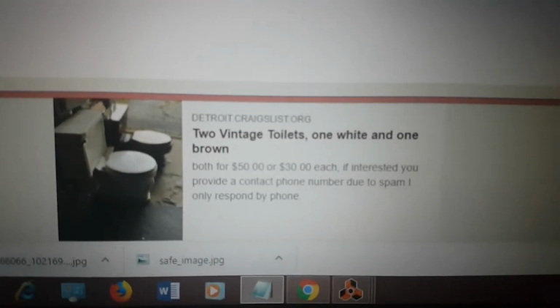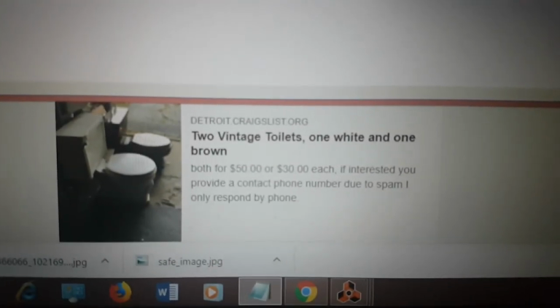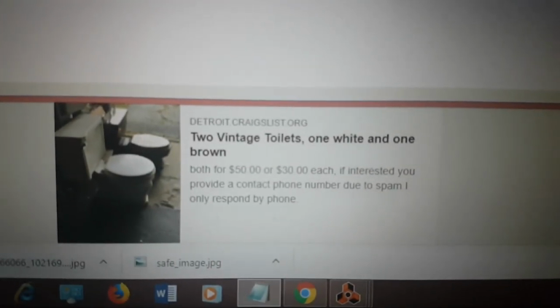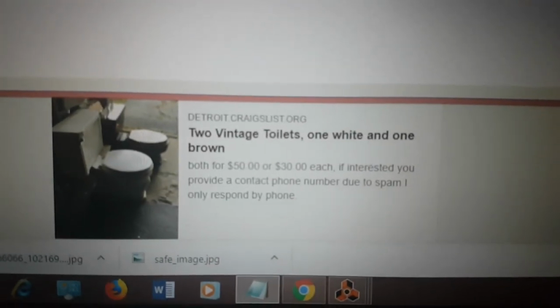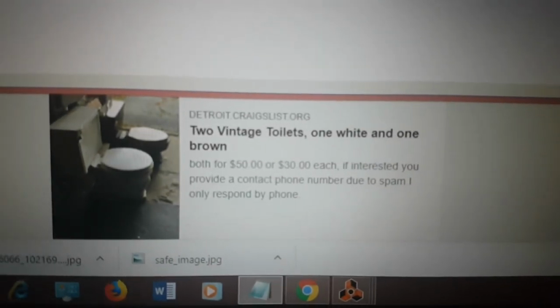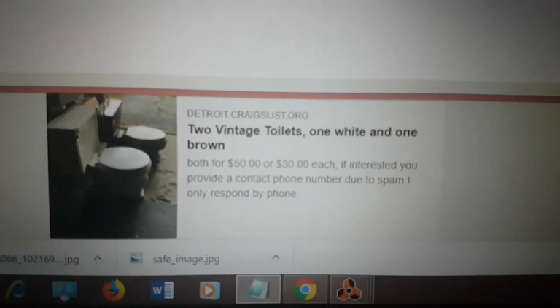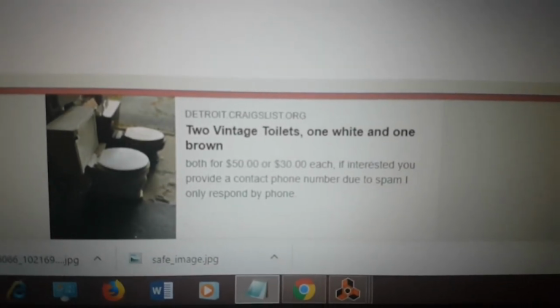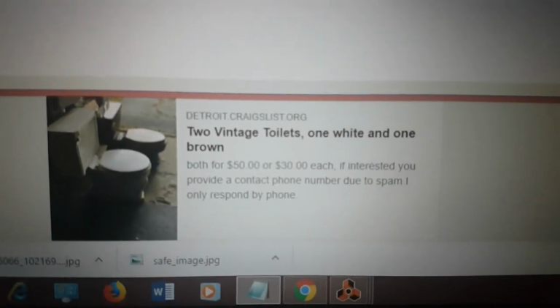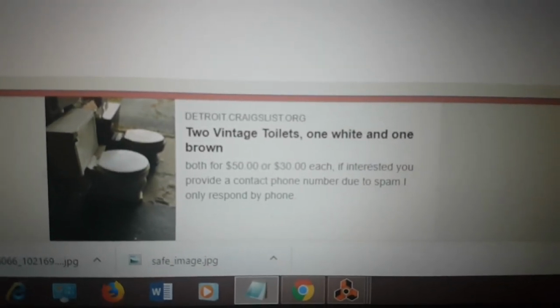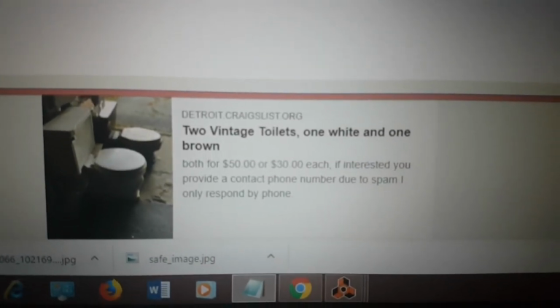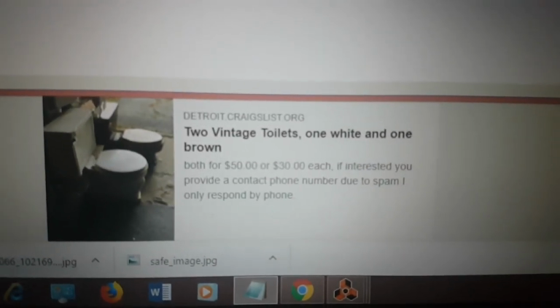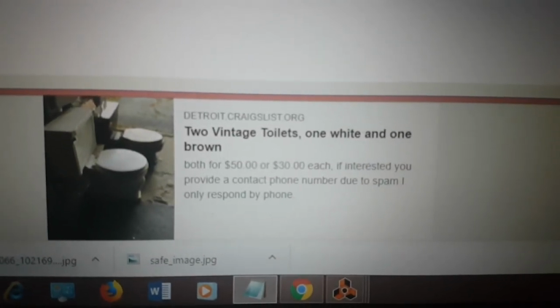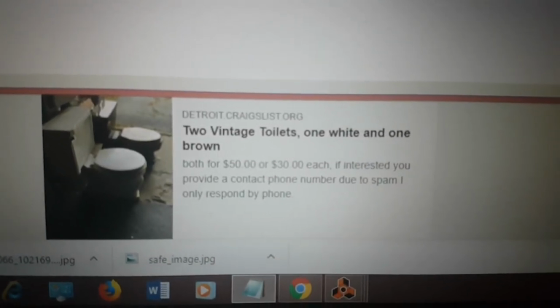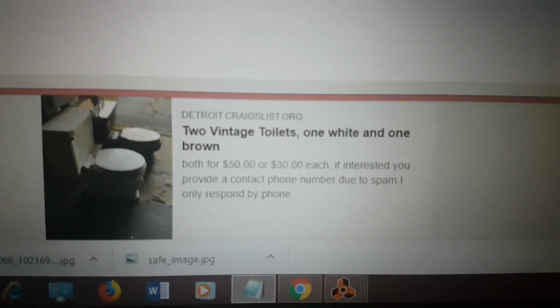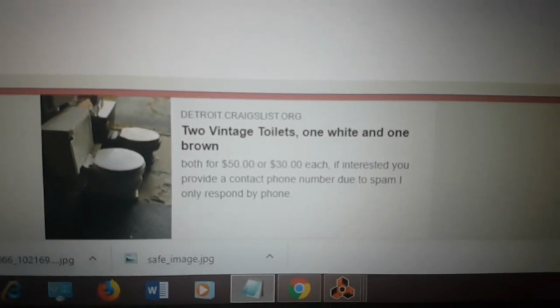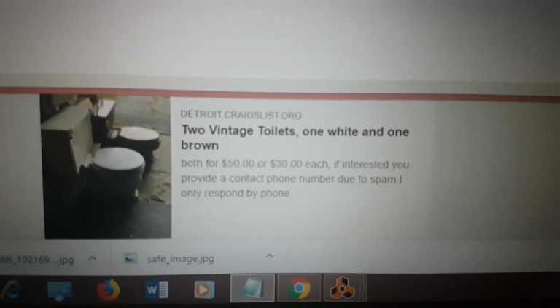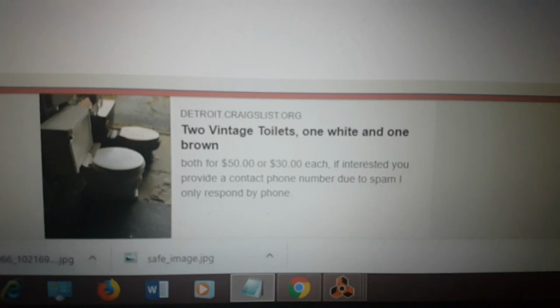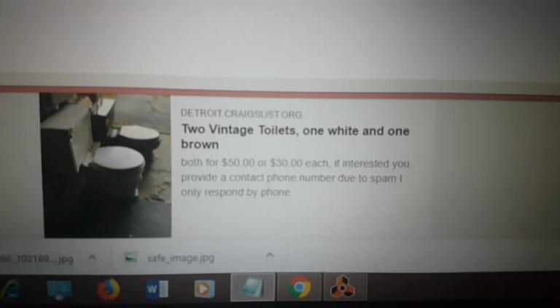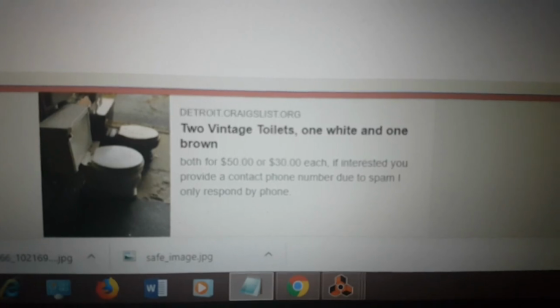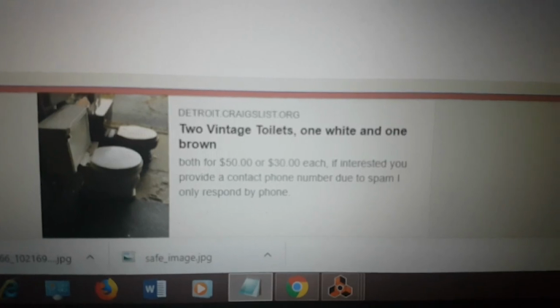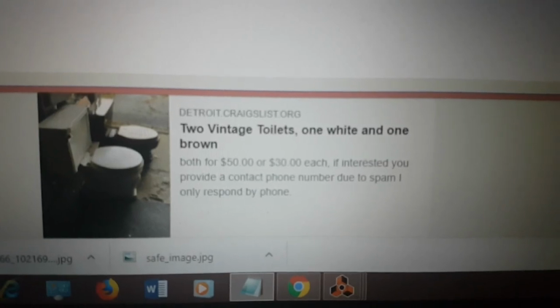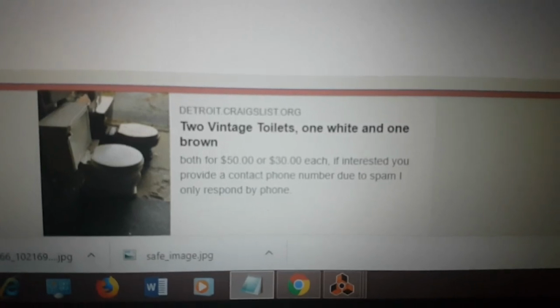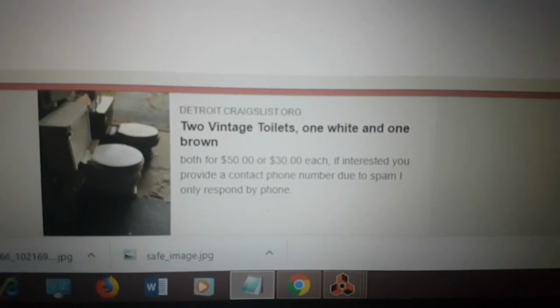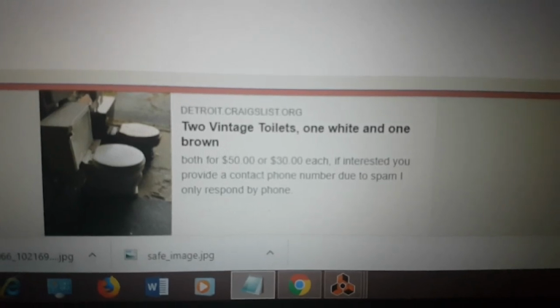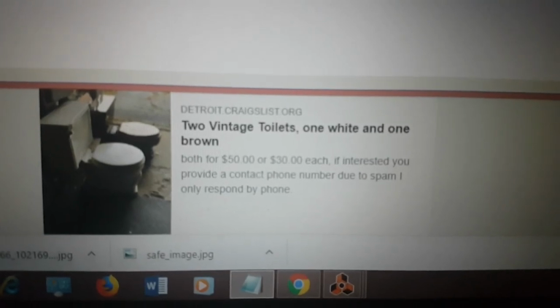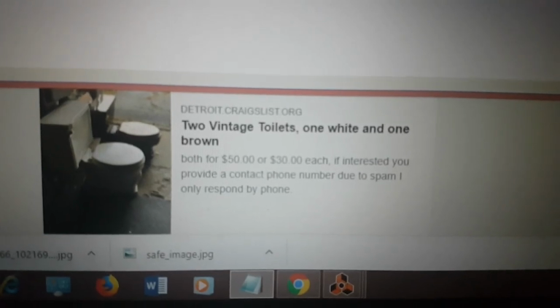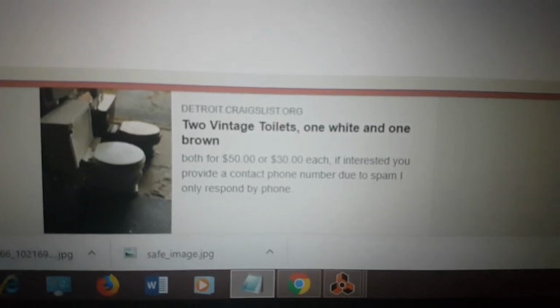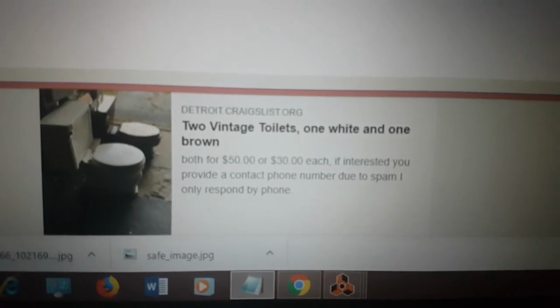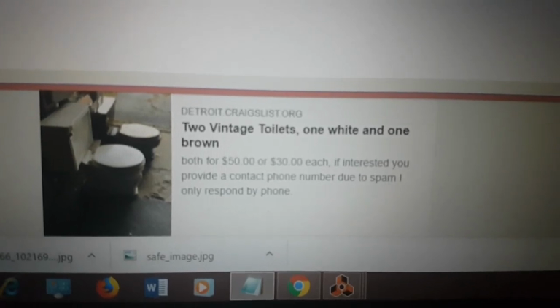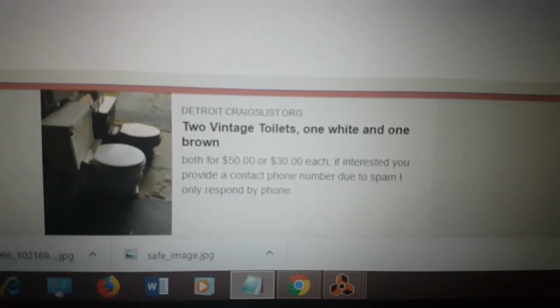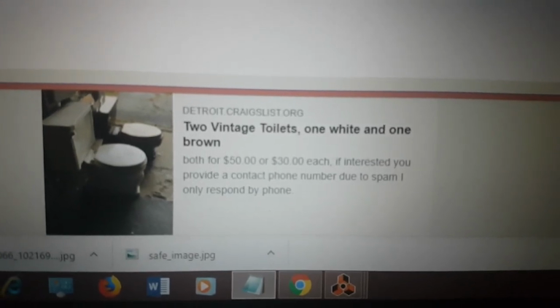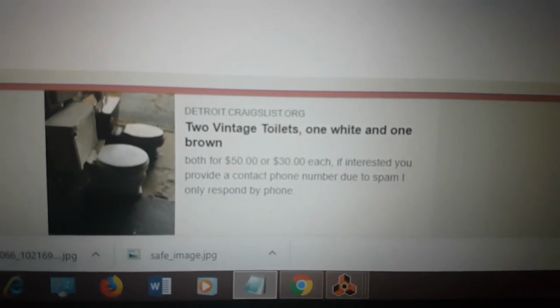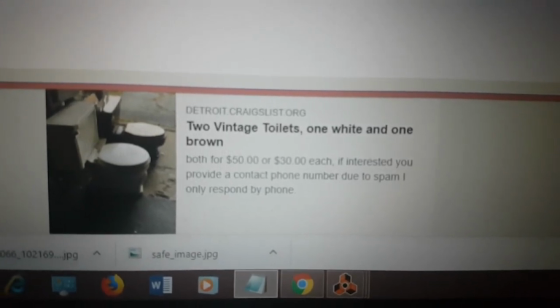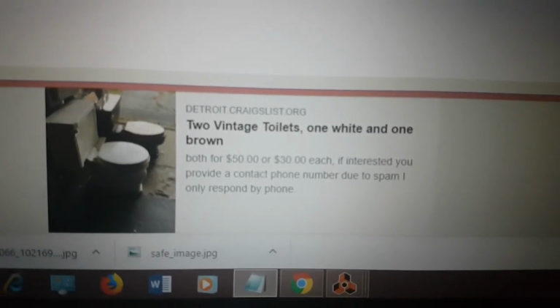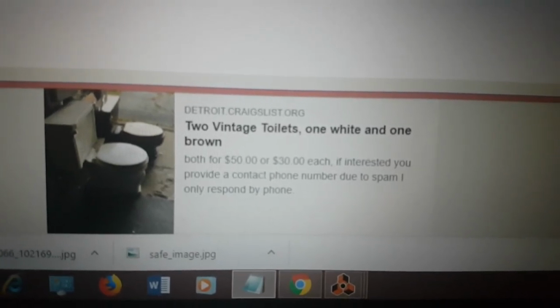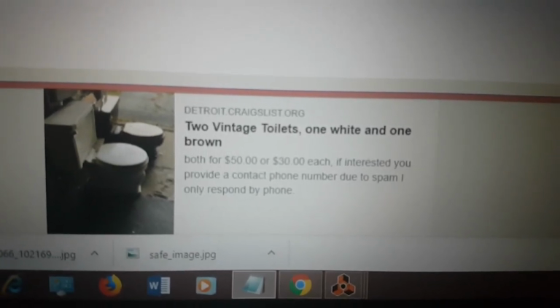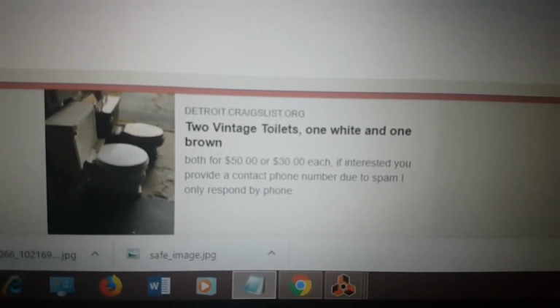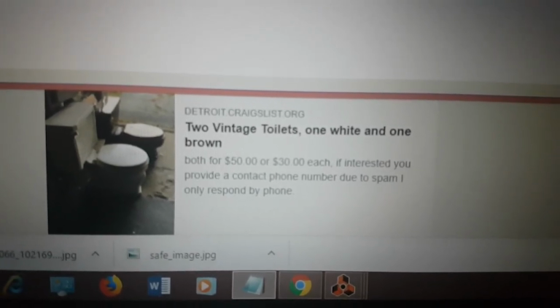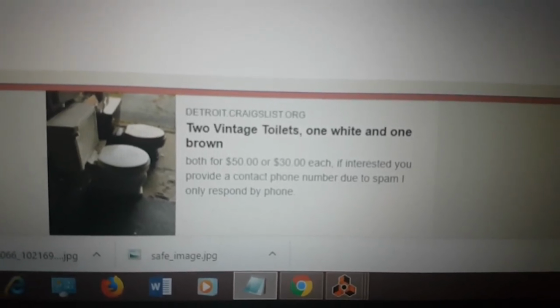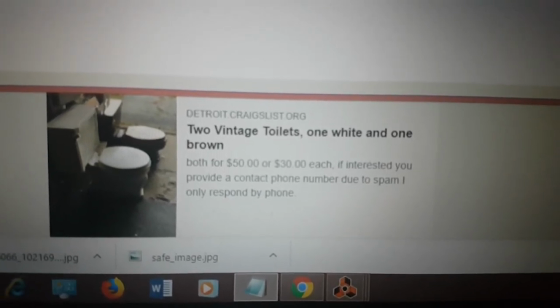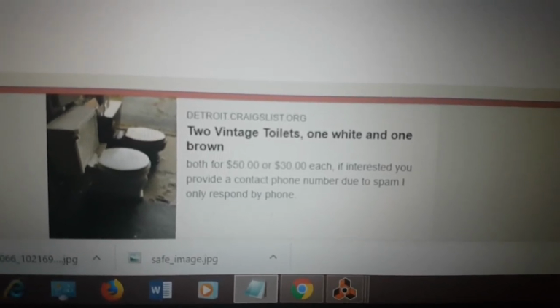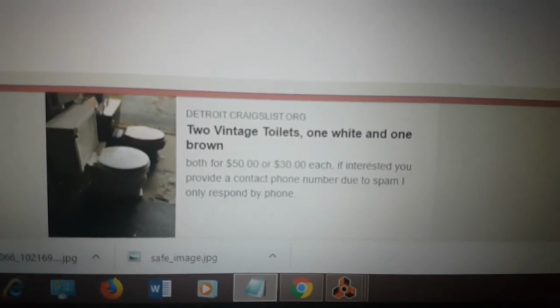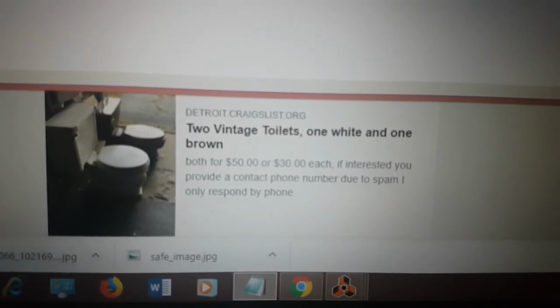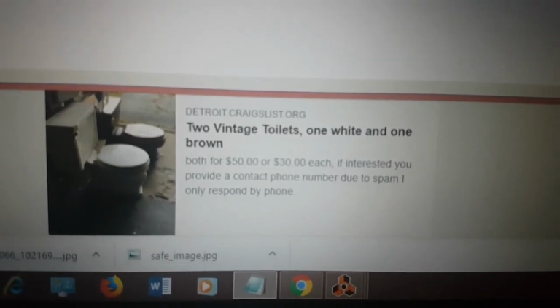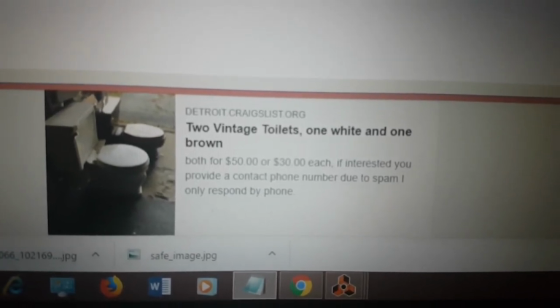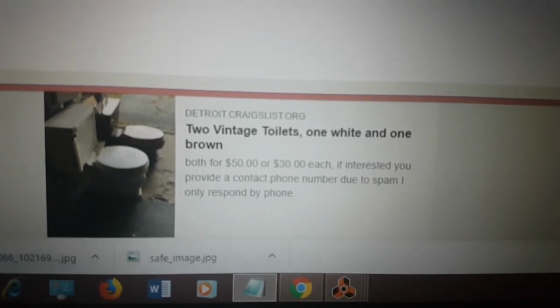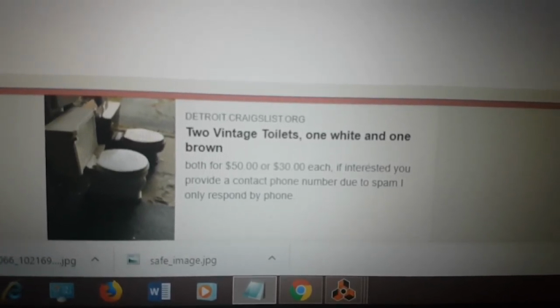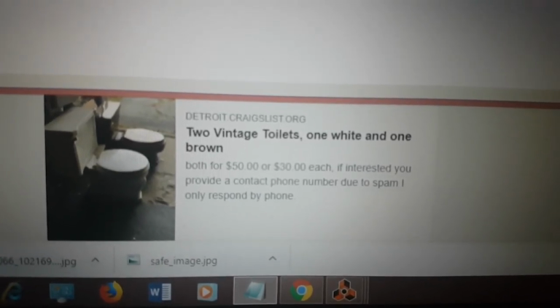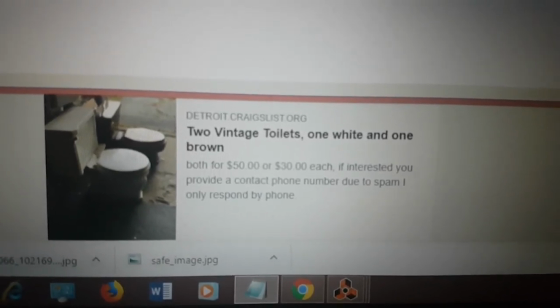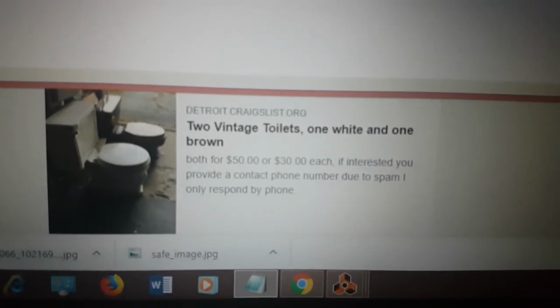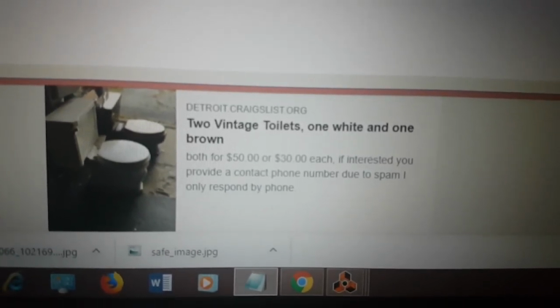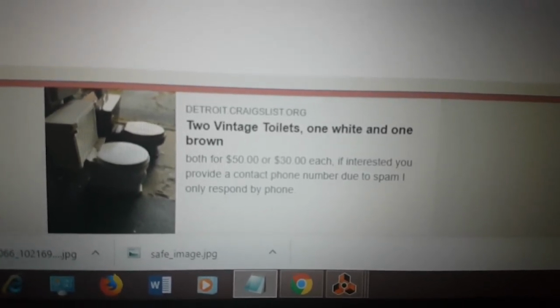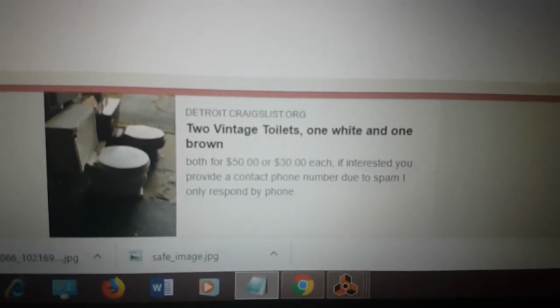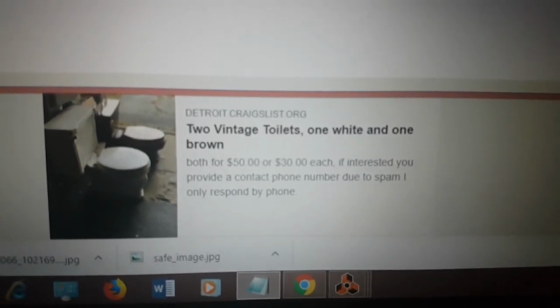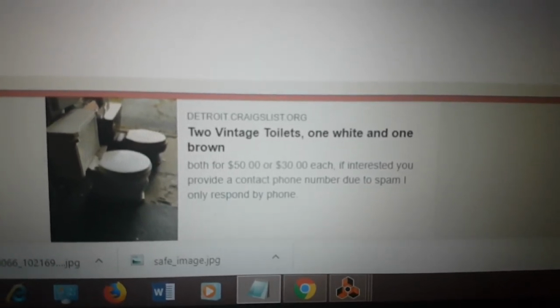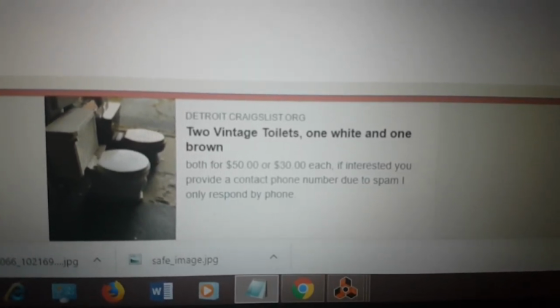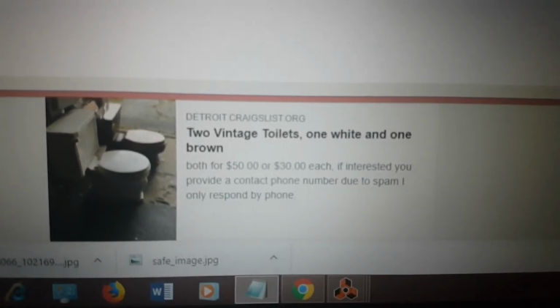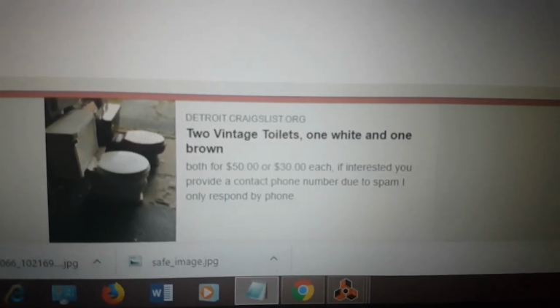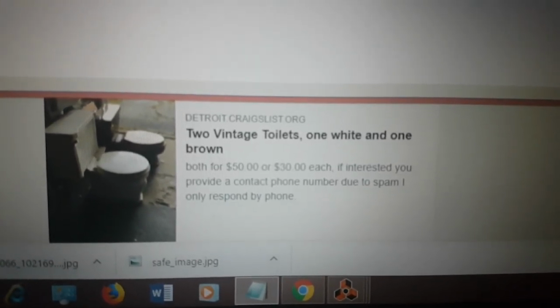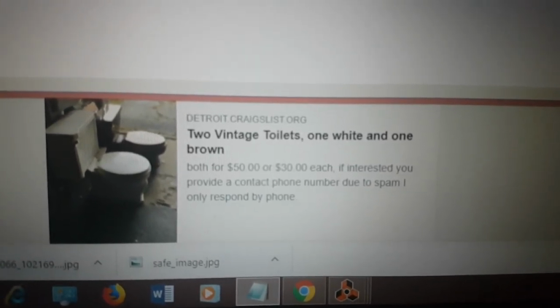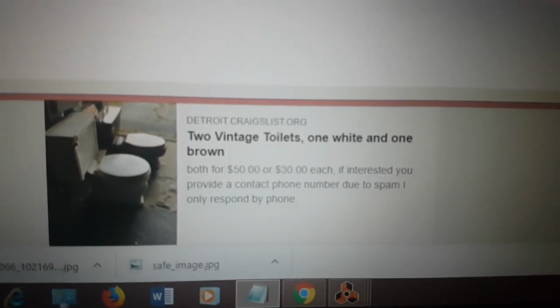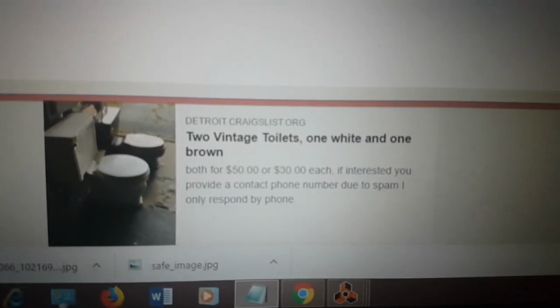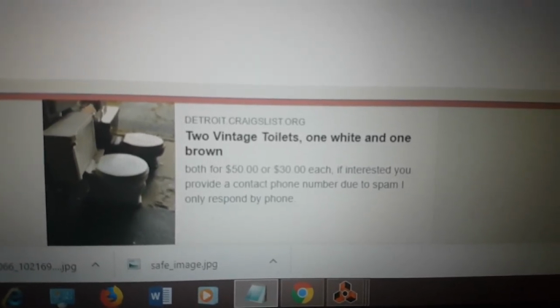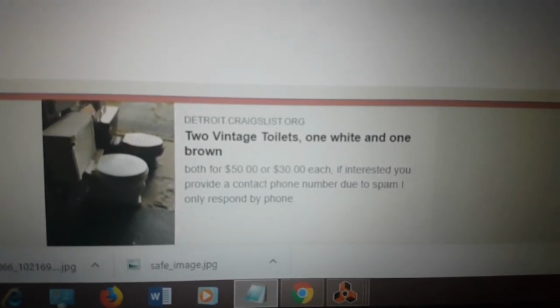Time to go get this toilet — that's a great deal, the one on the left, only 30 bucks.